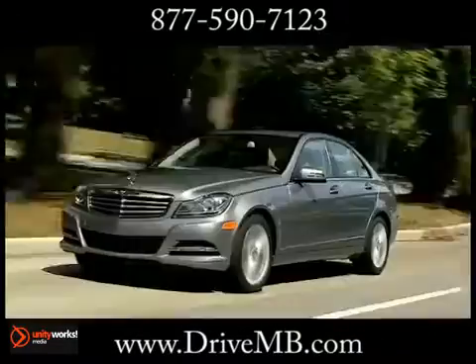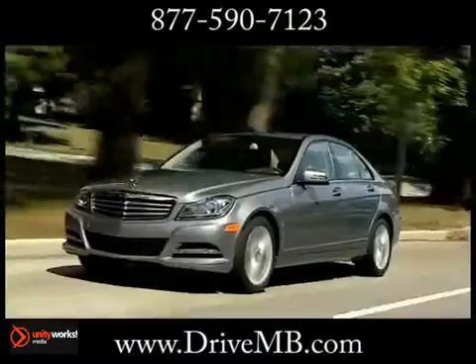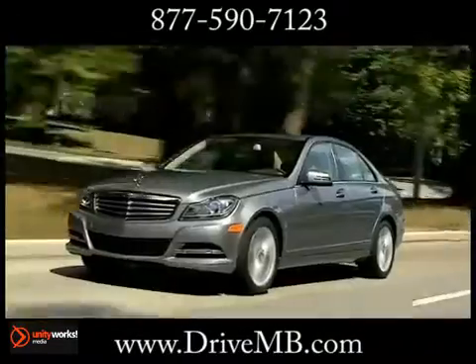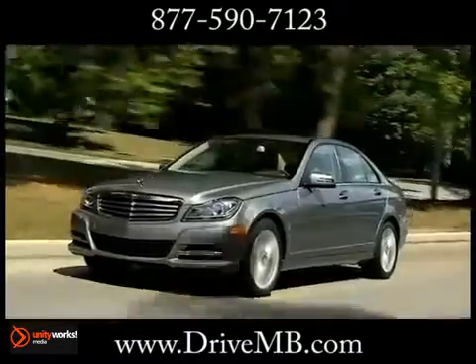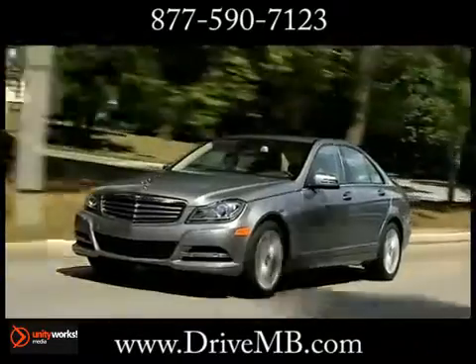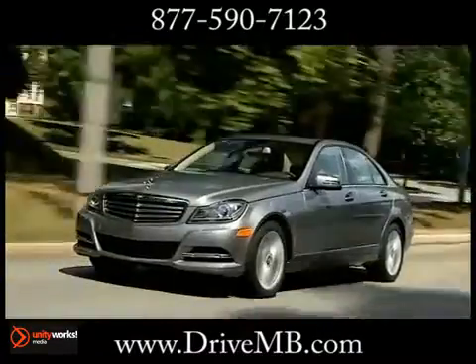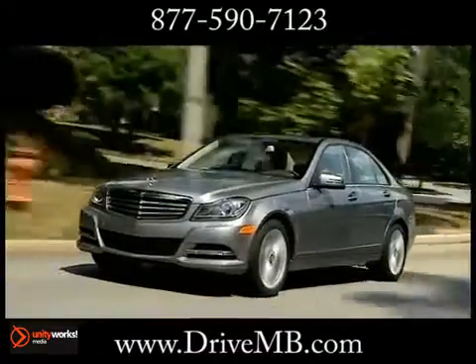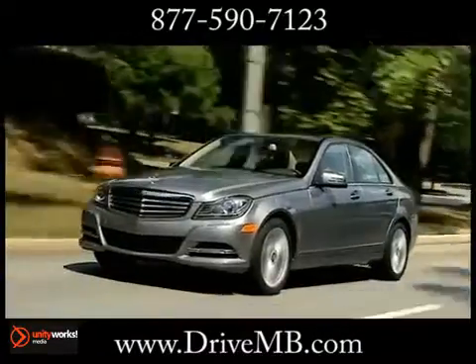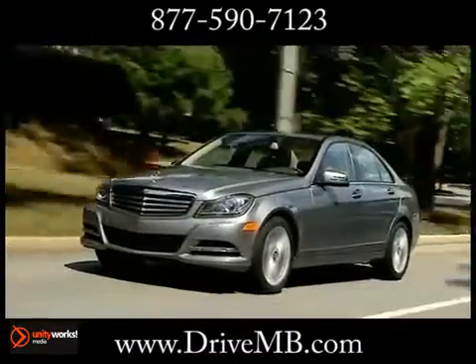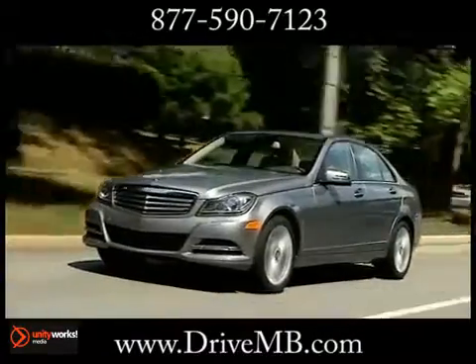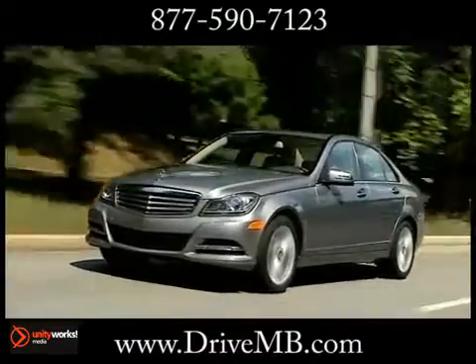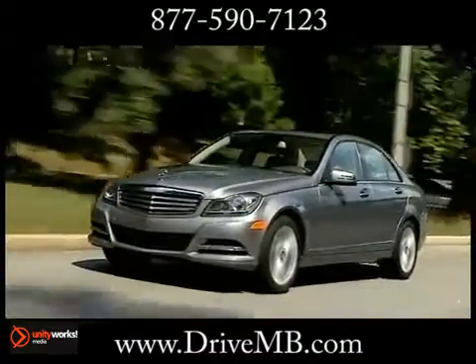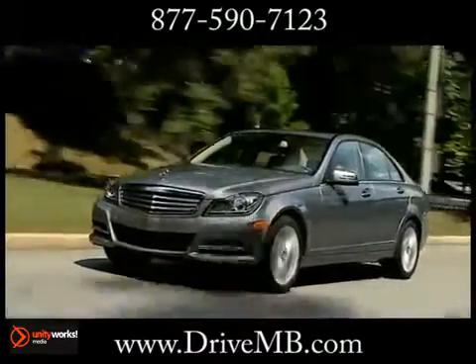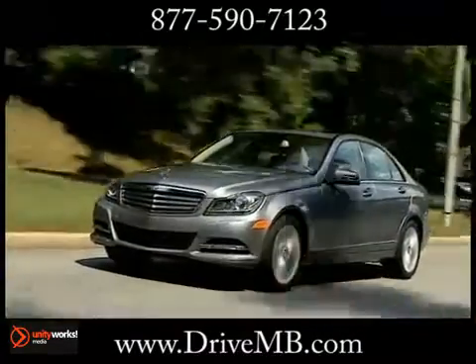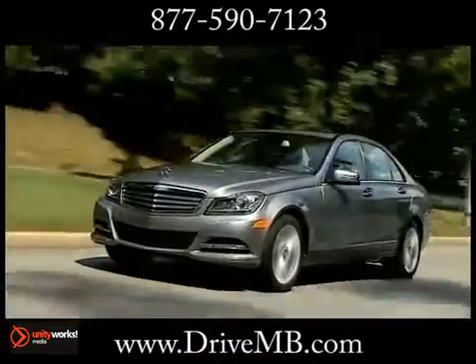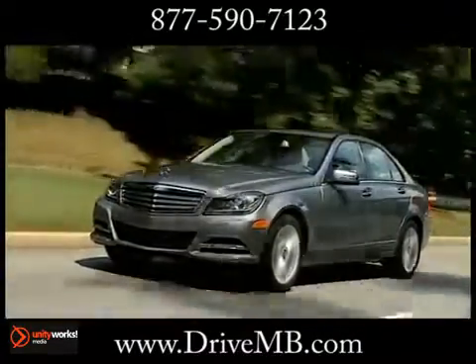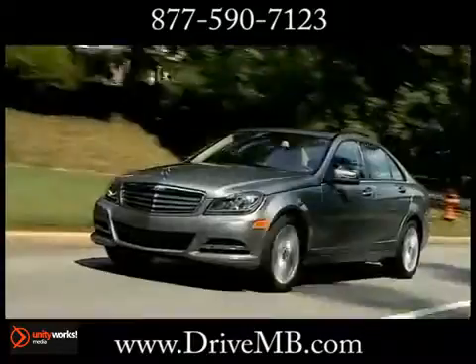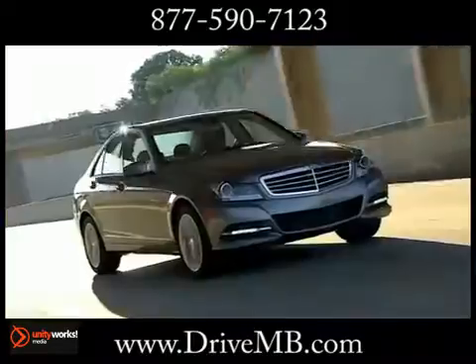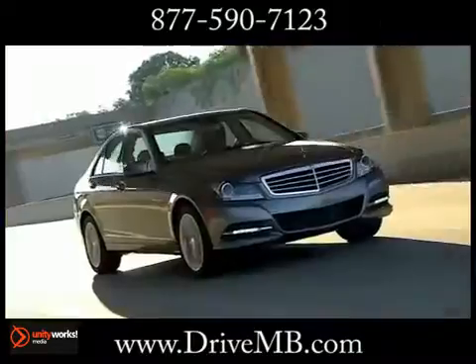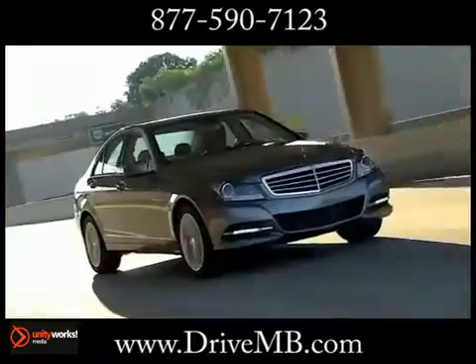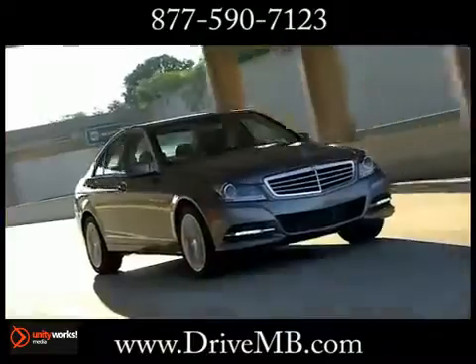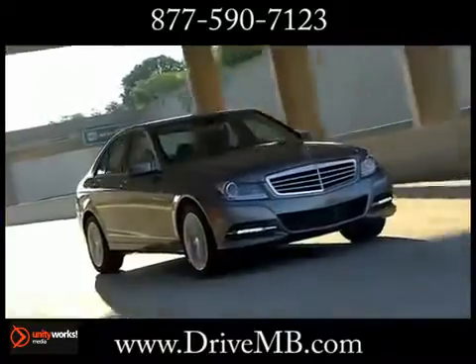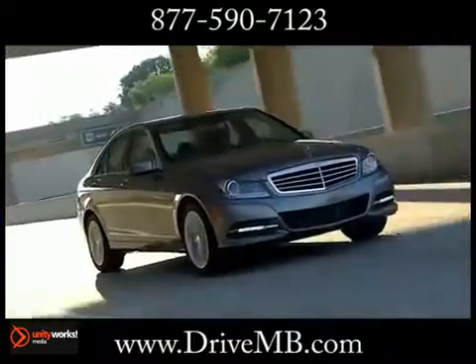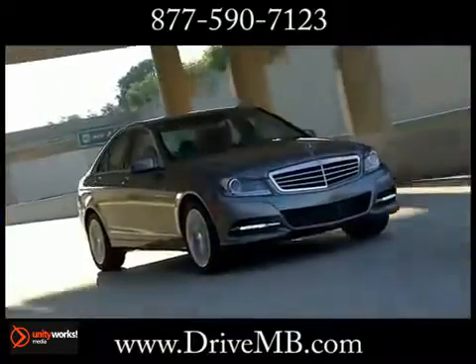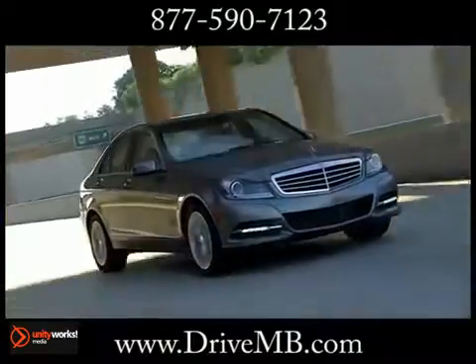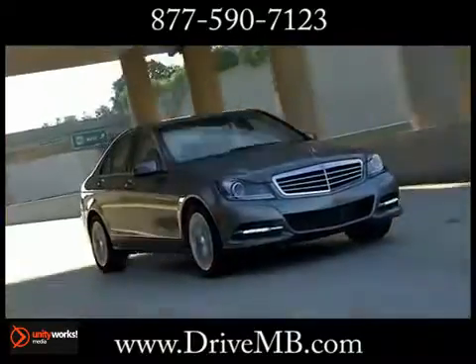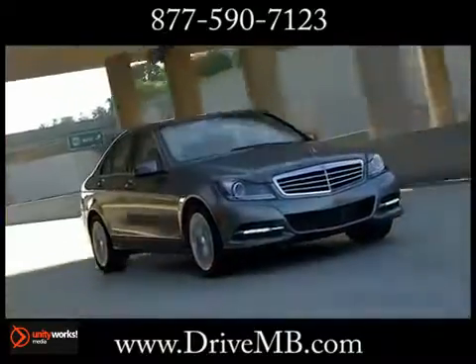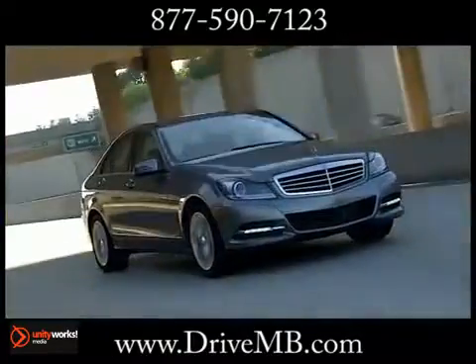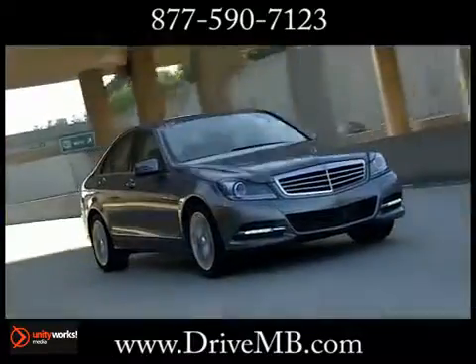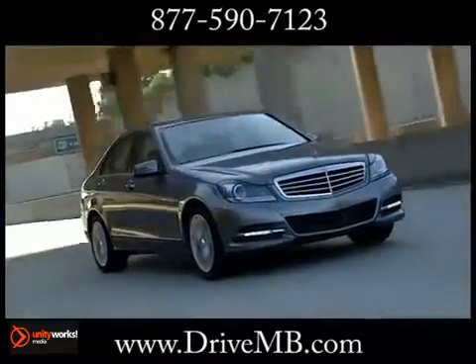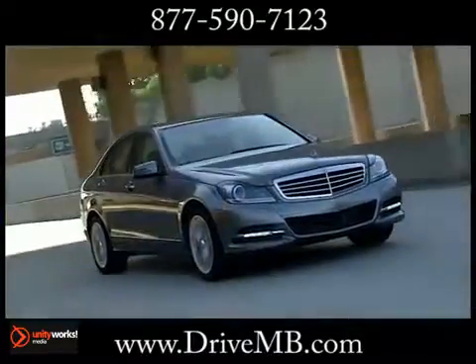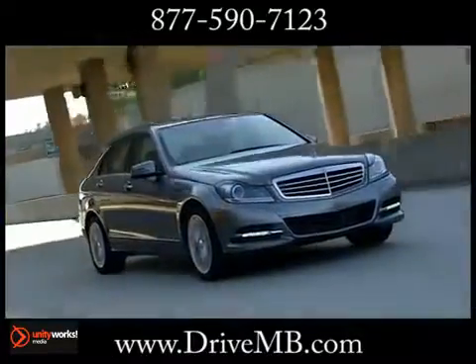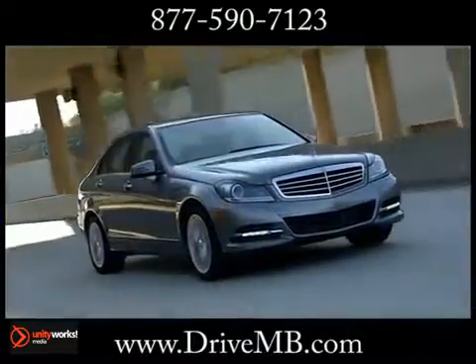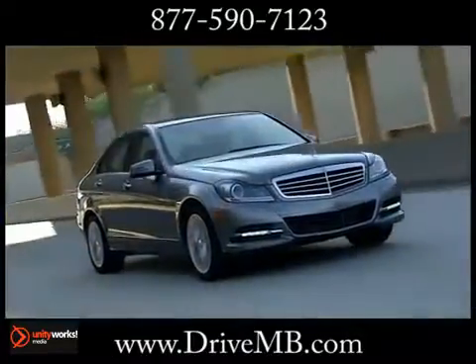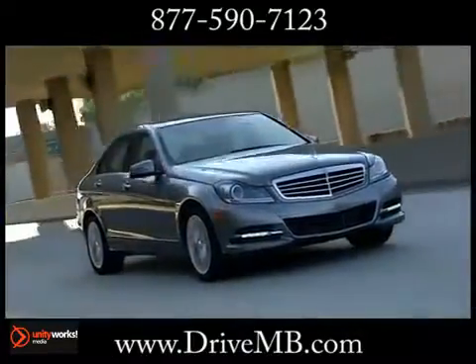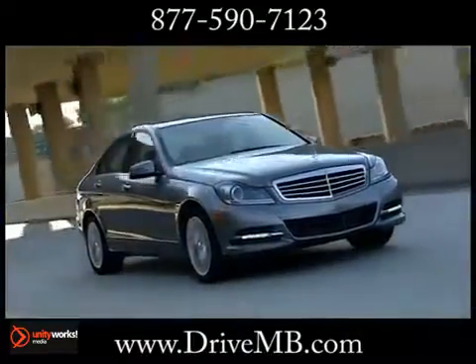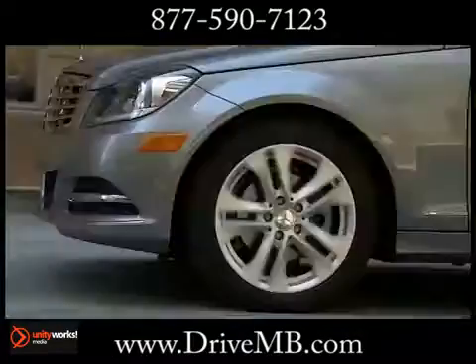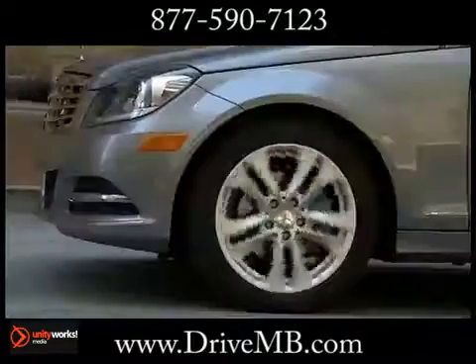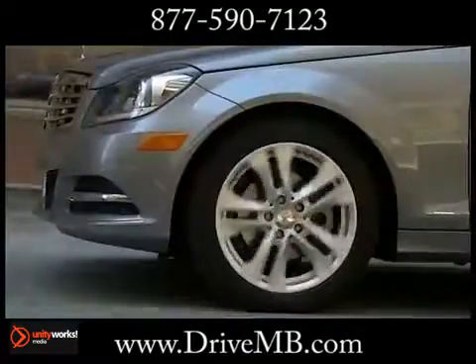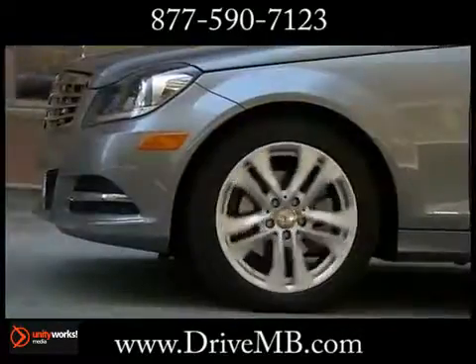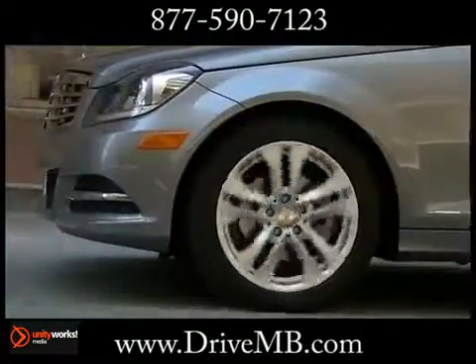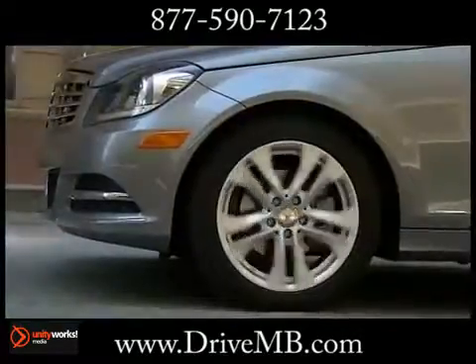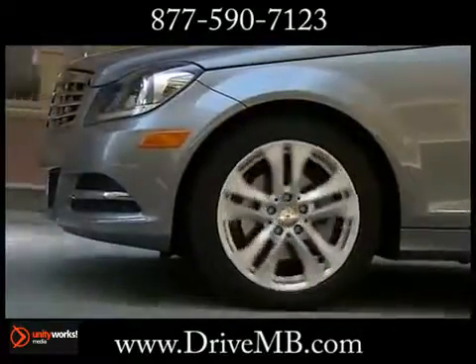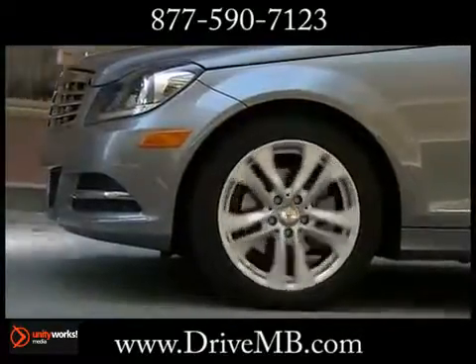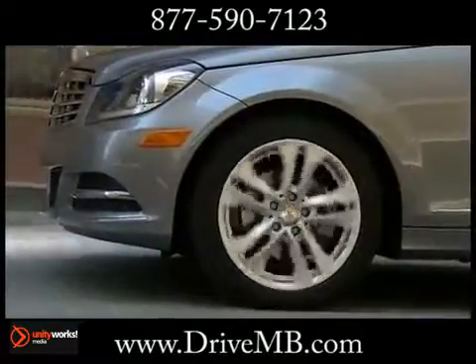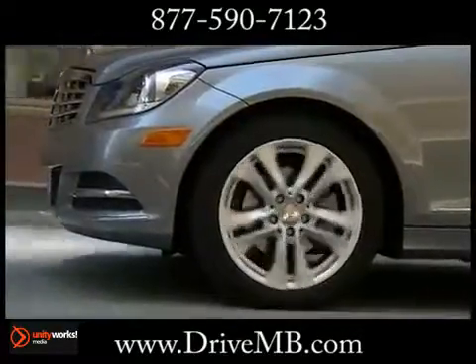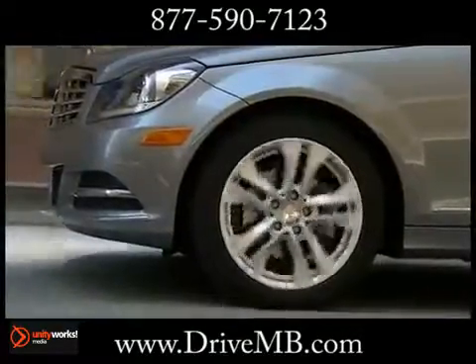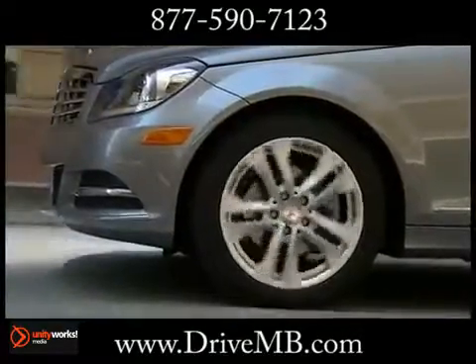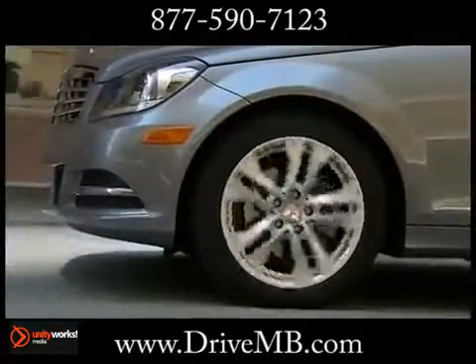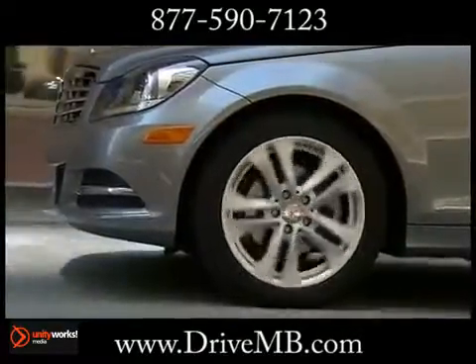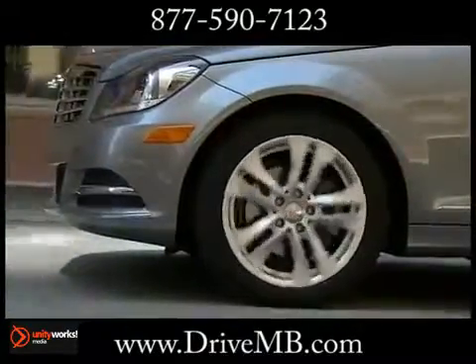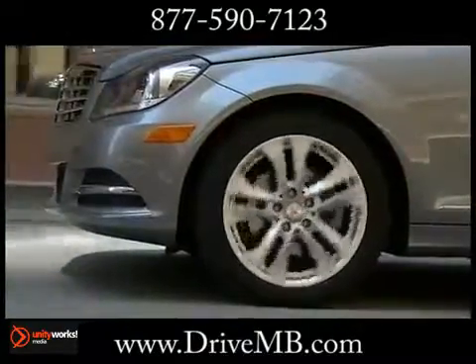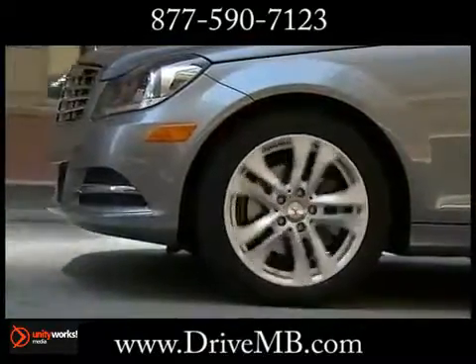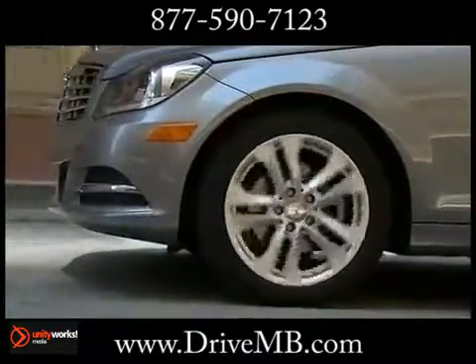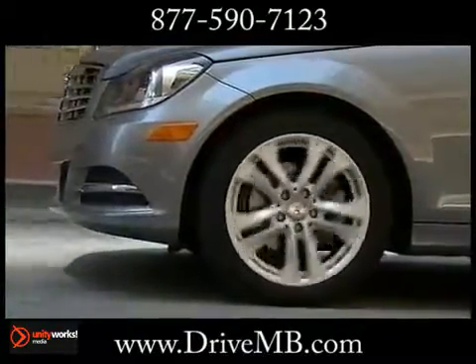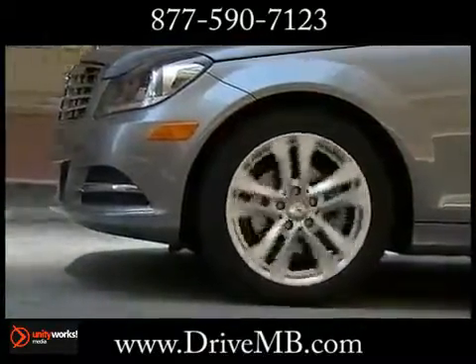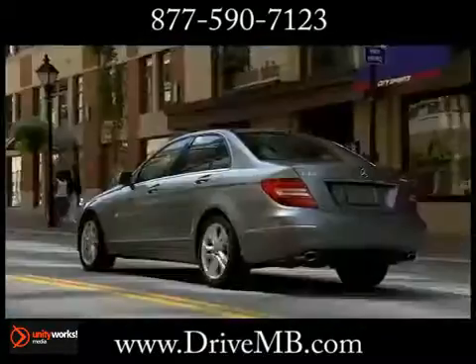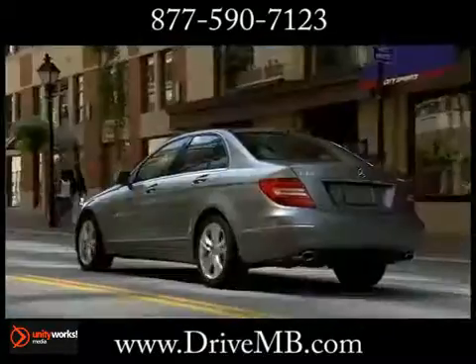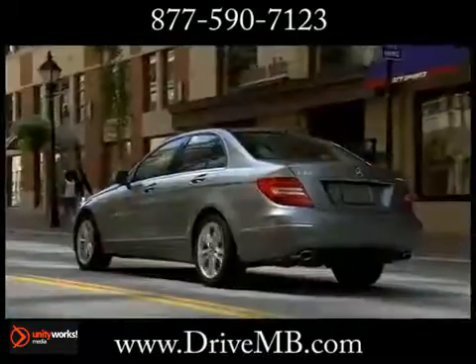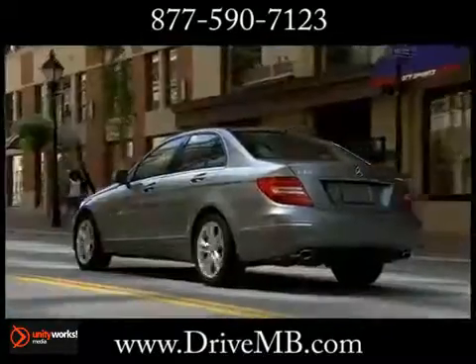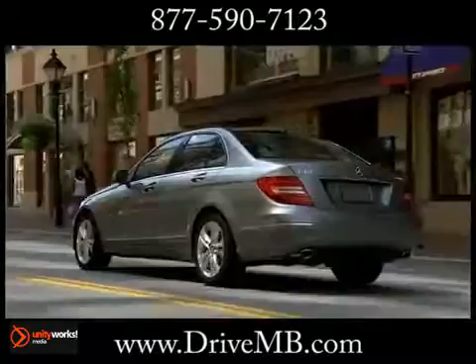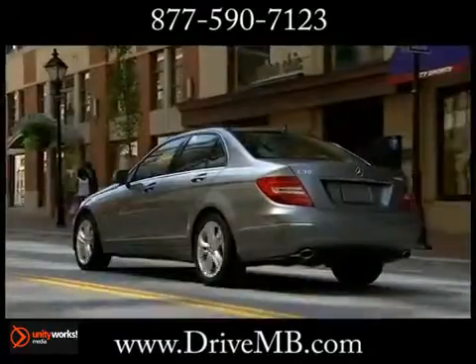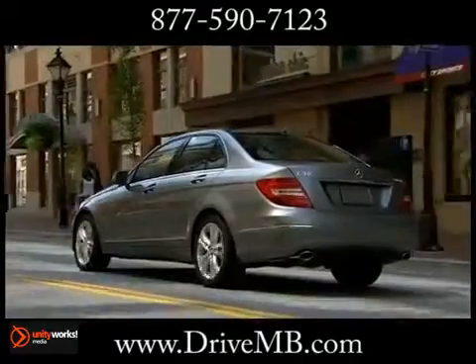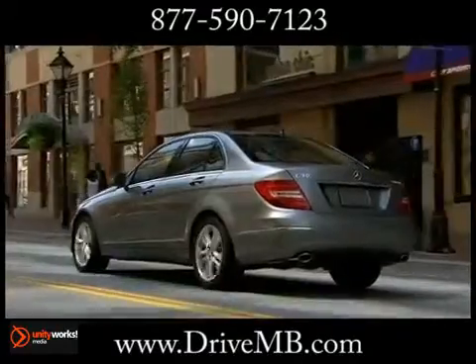The world's first 7-speed automatic transmission has been re-engineered for smoother, more efficient and more responsive performance.